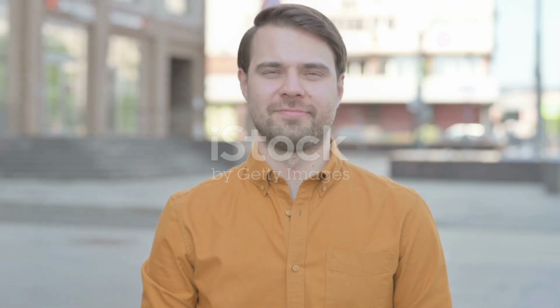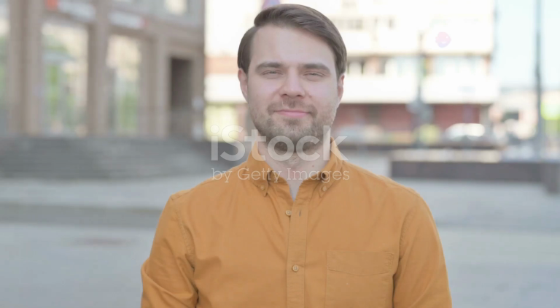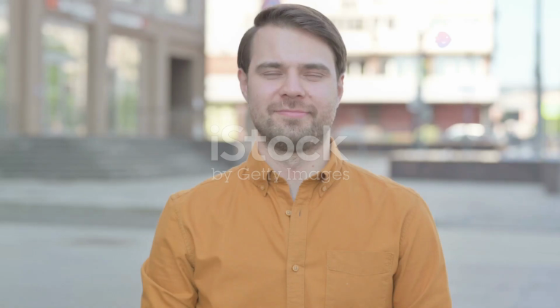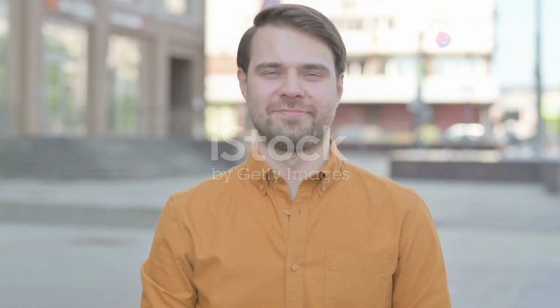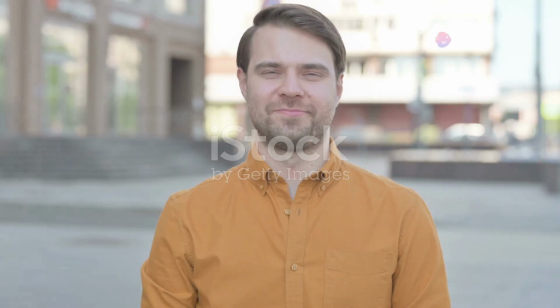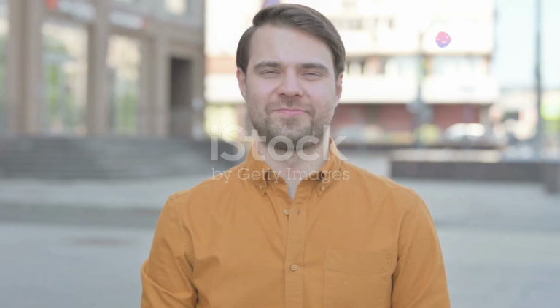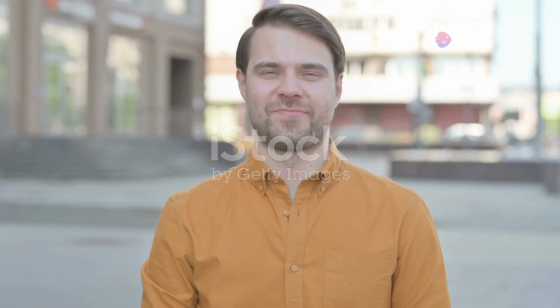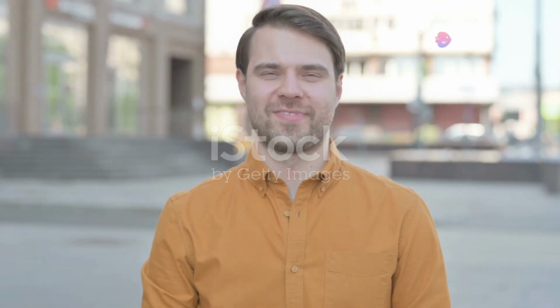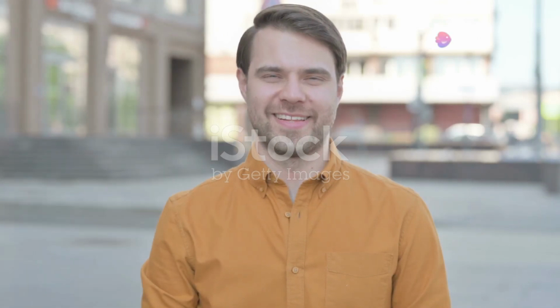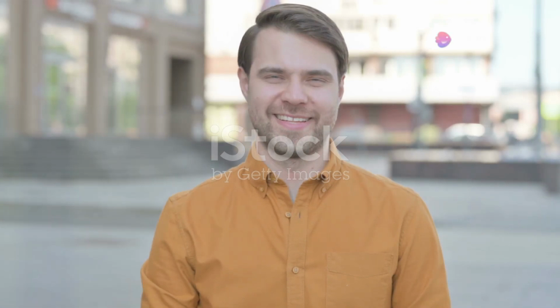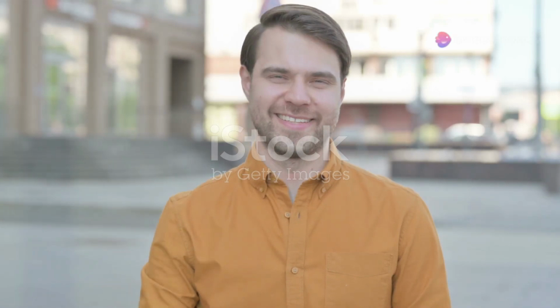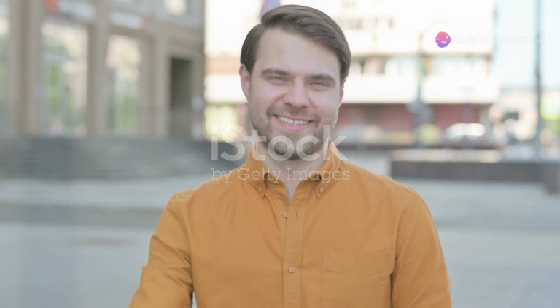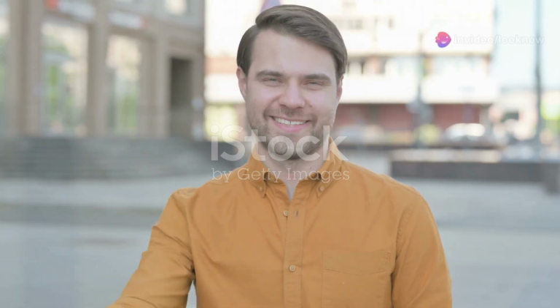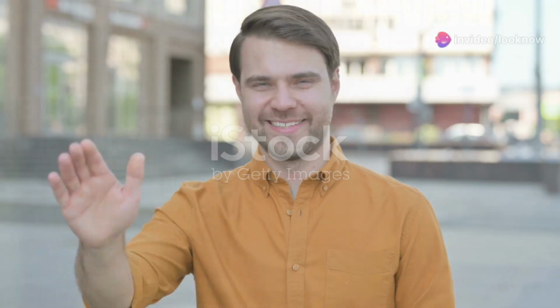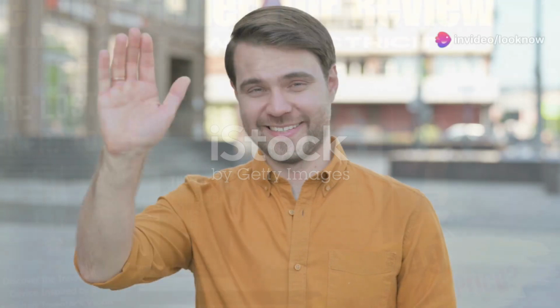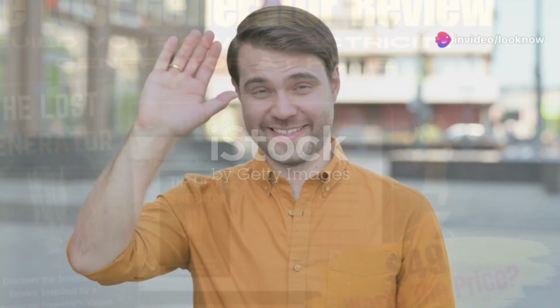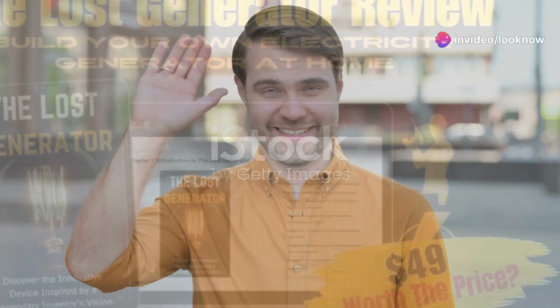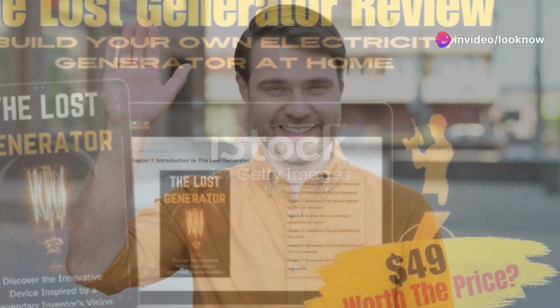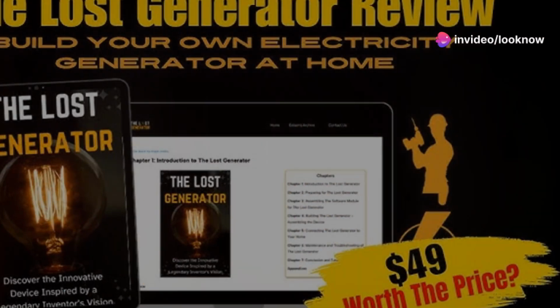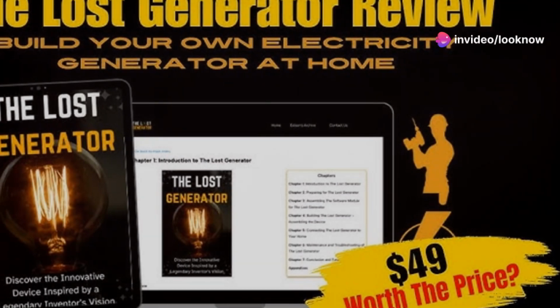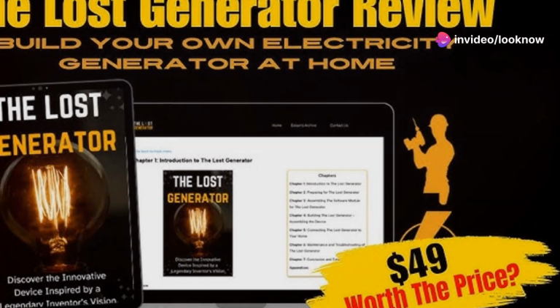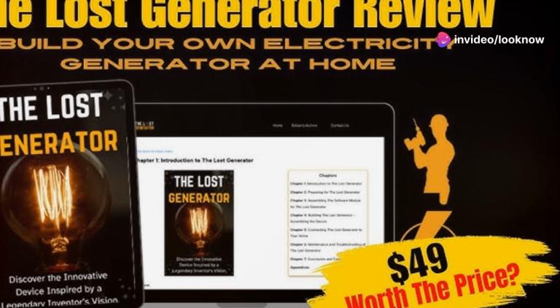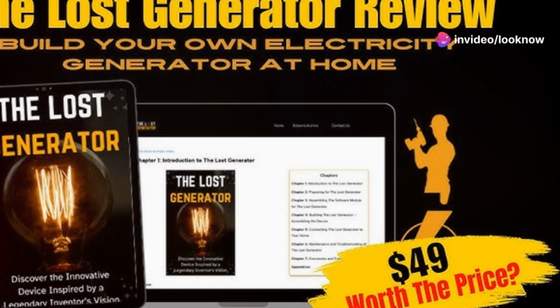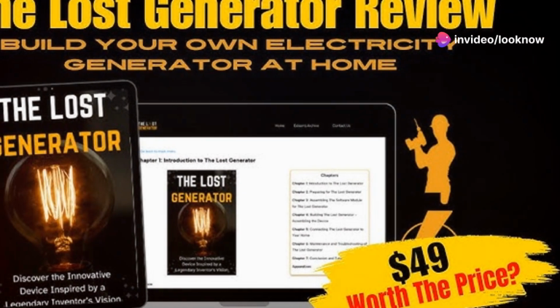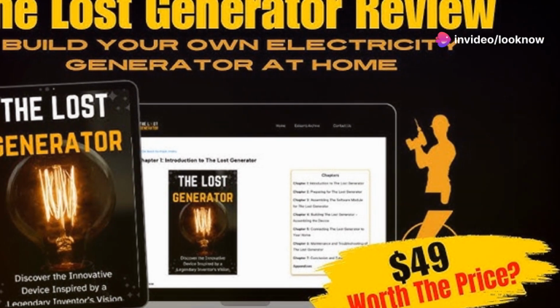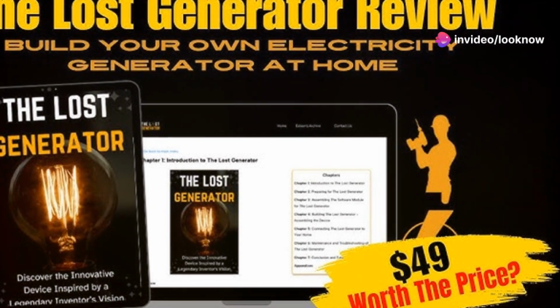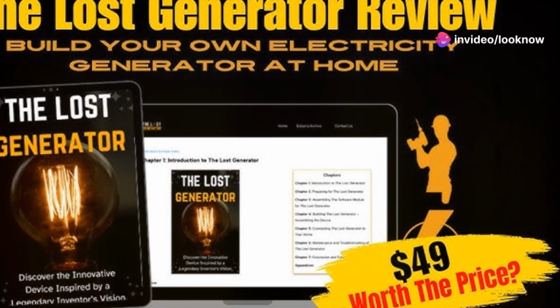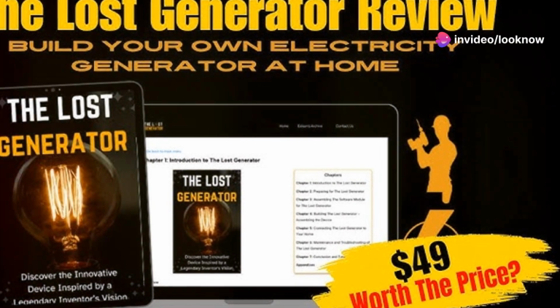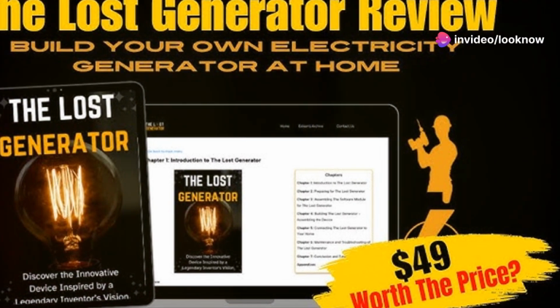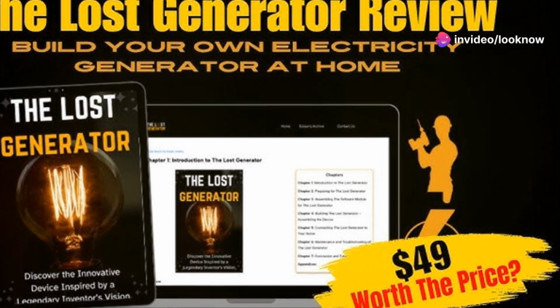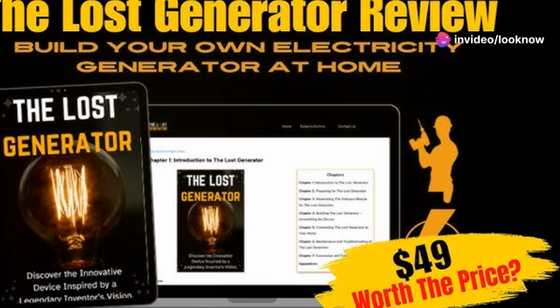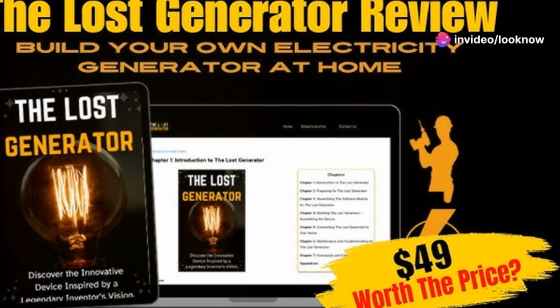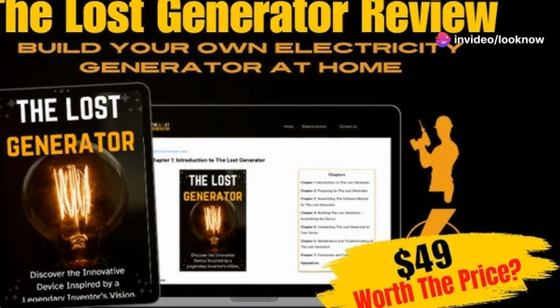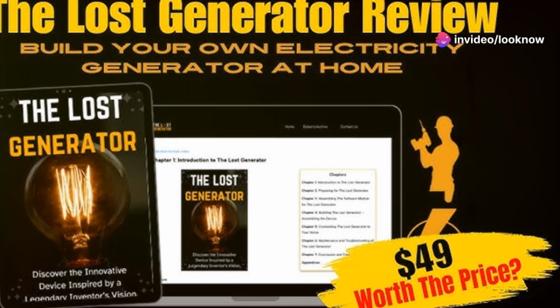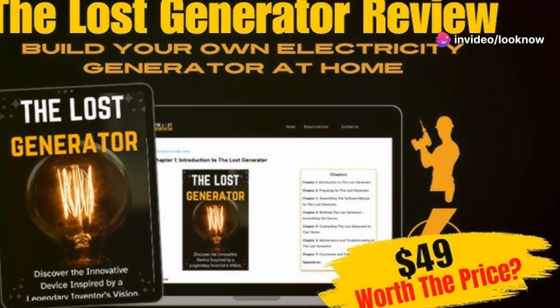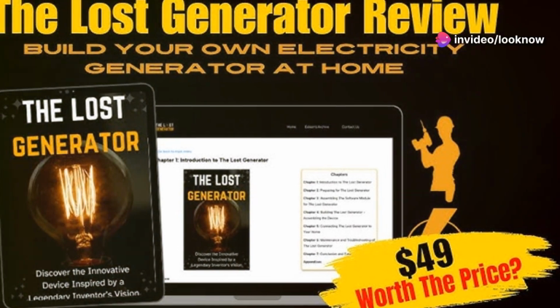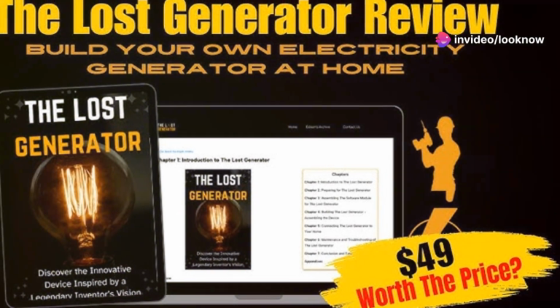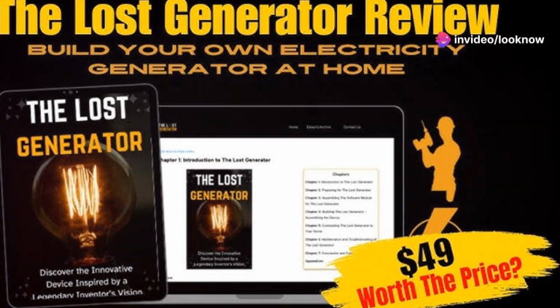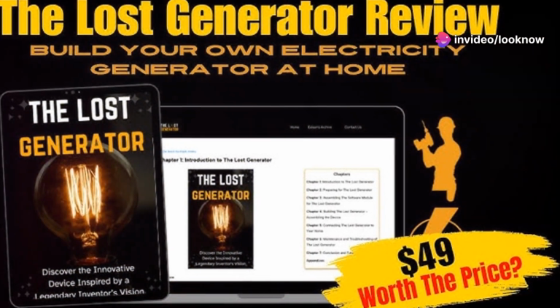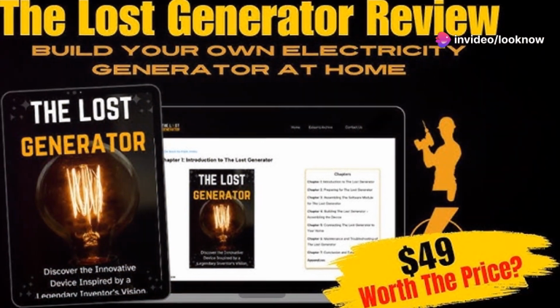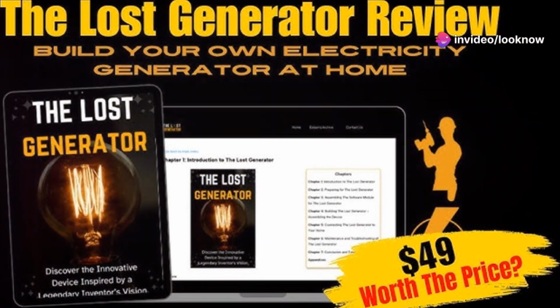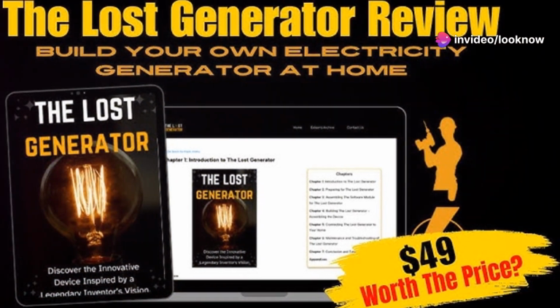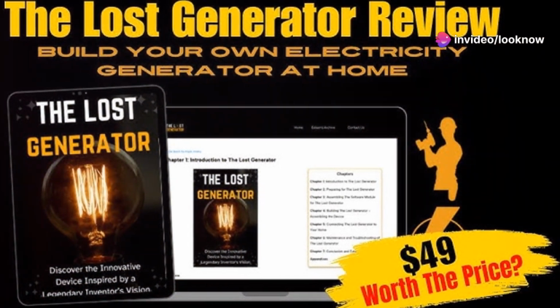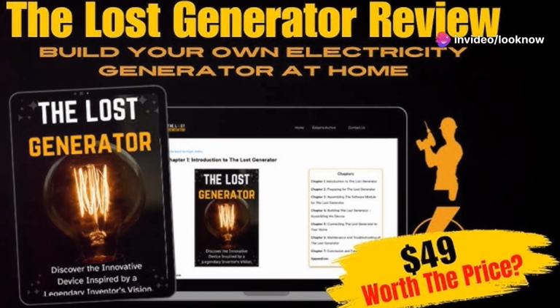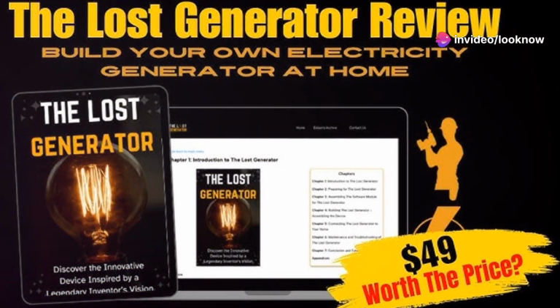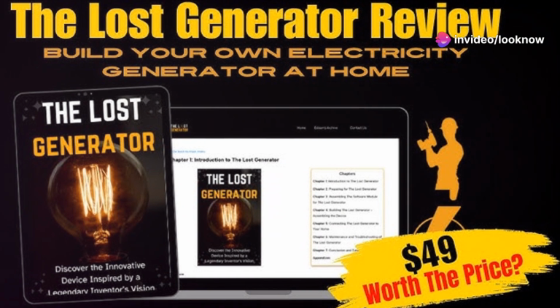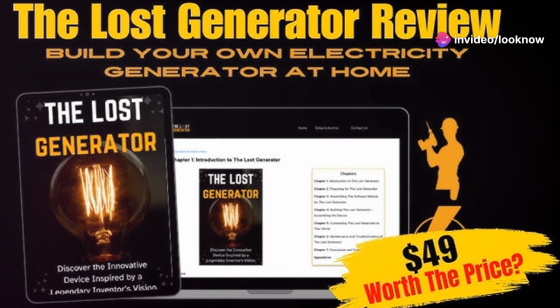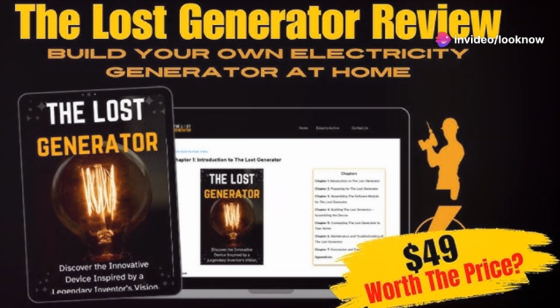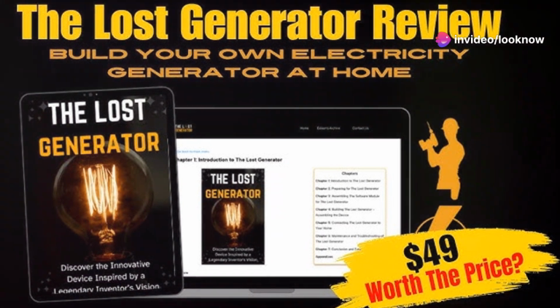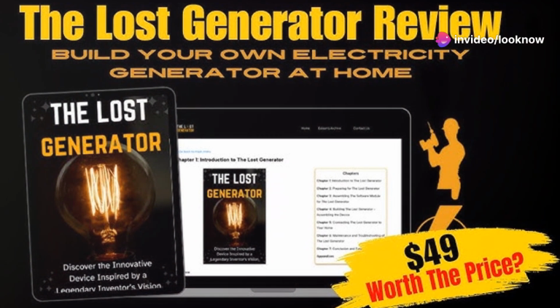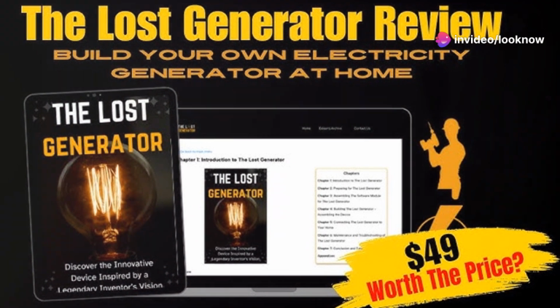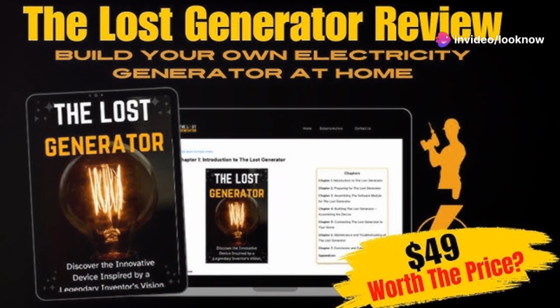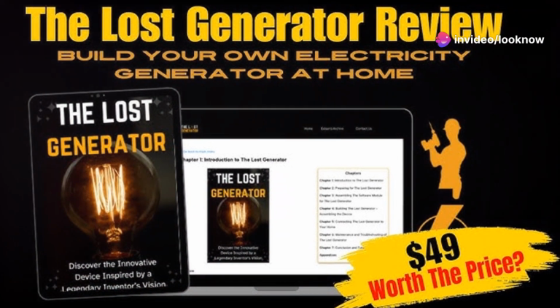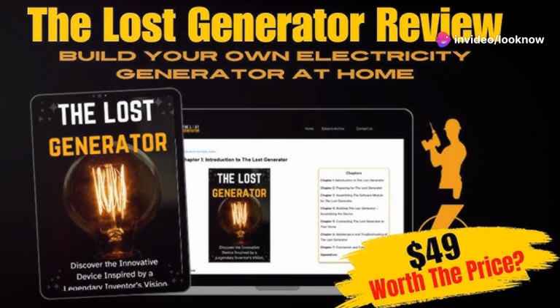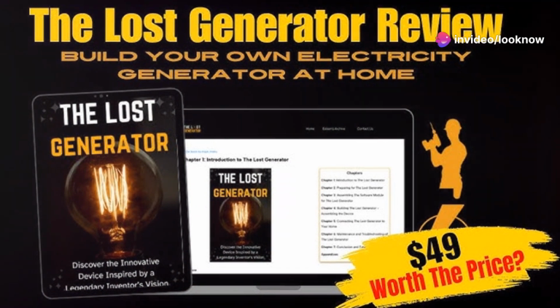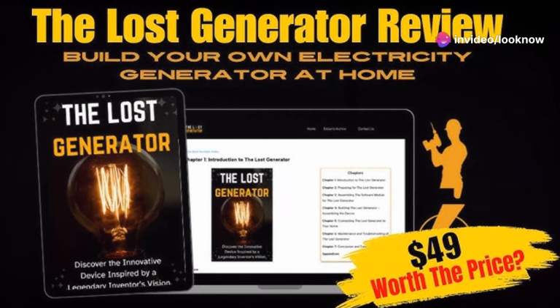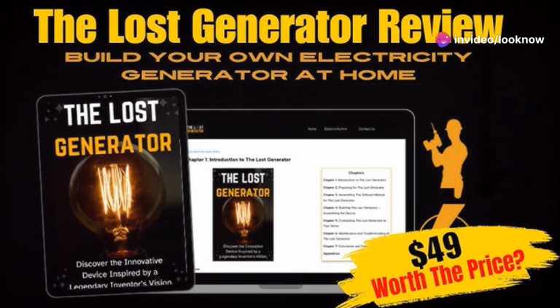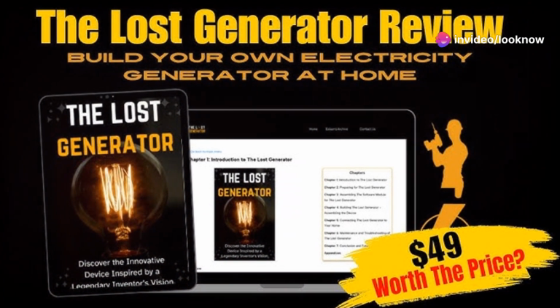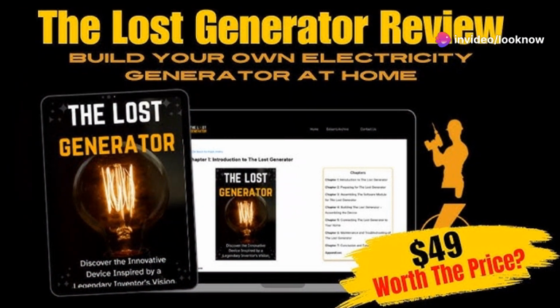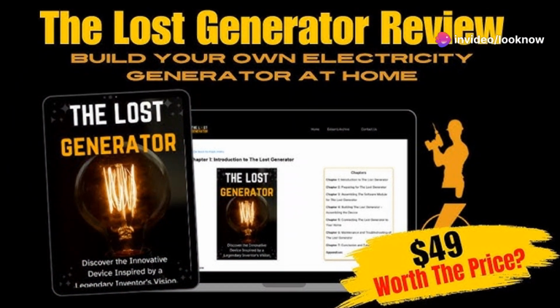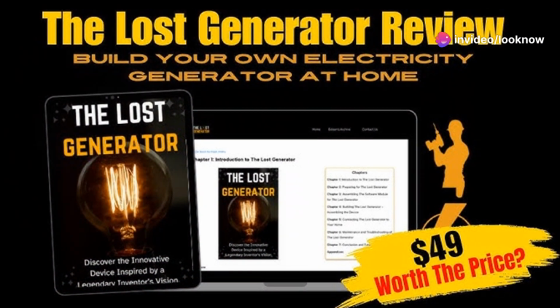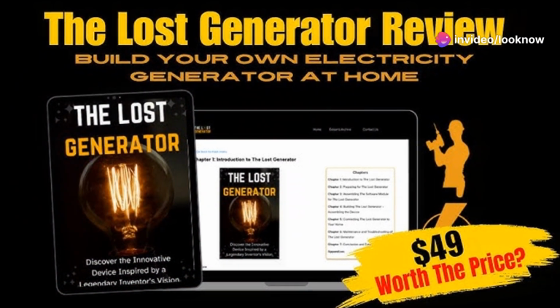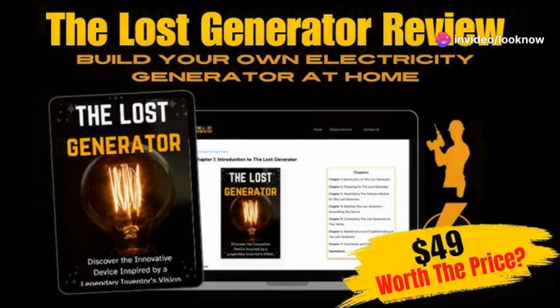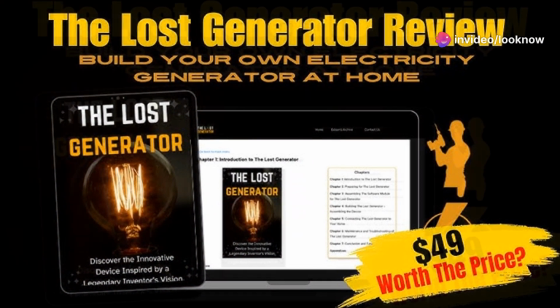Hey everyone, welcome back to the channel. Today, I'm excited to introduce you to something called the Lost Generator, also known as the Edison Generator.